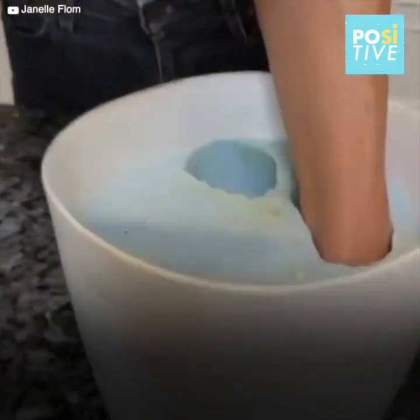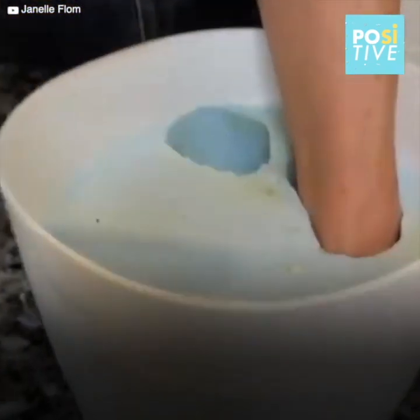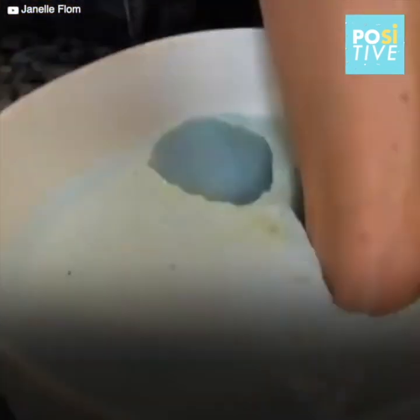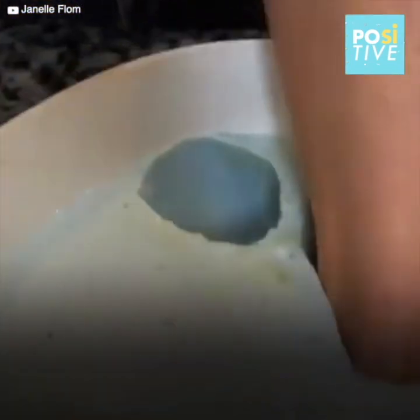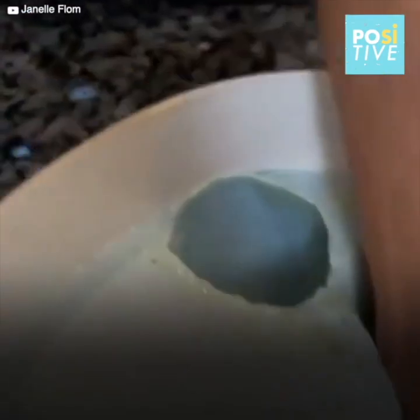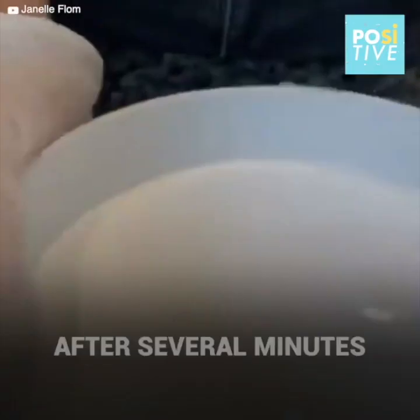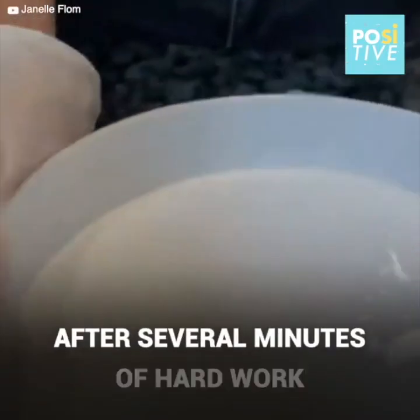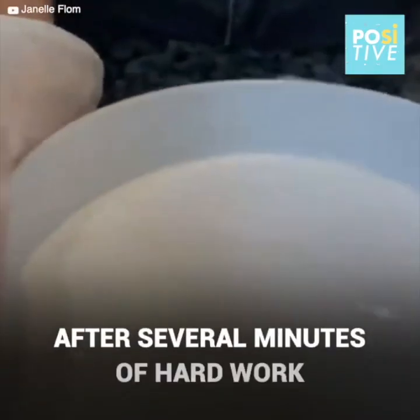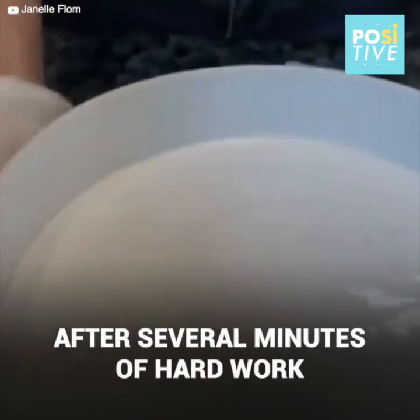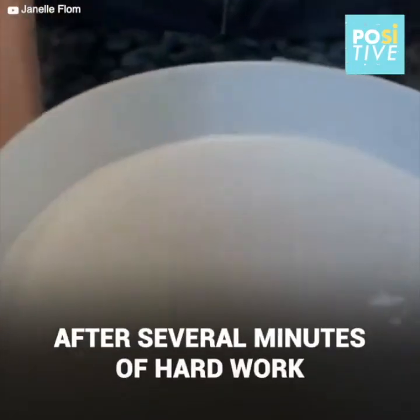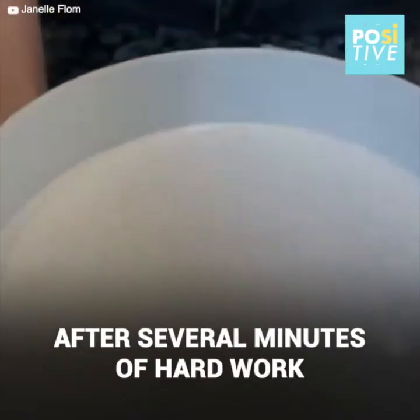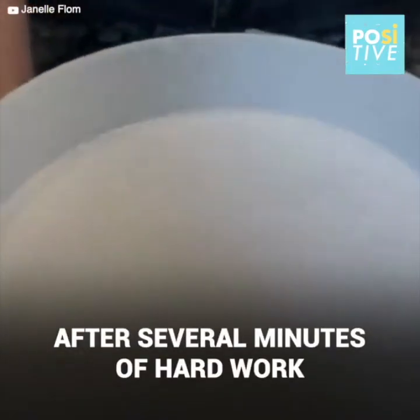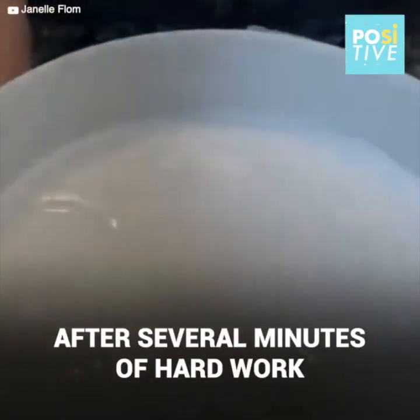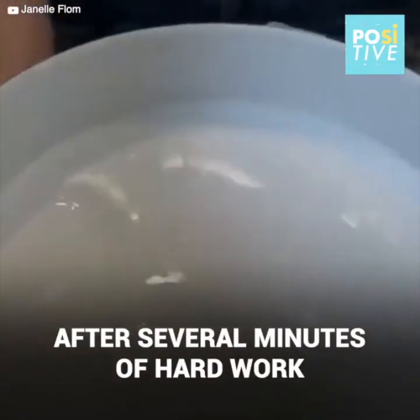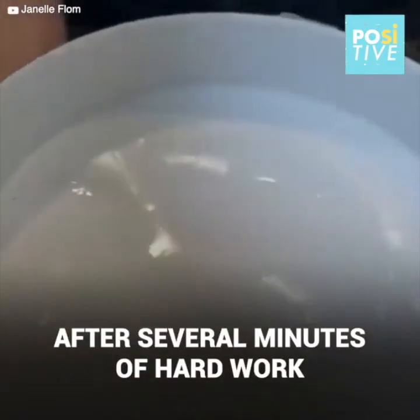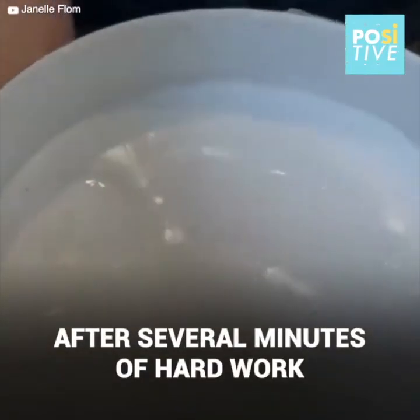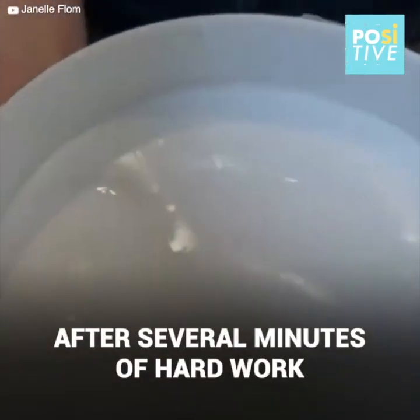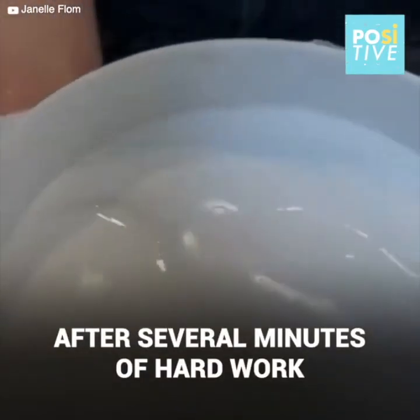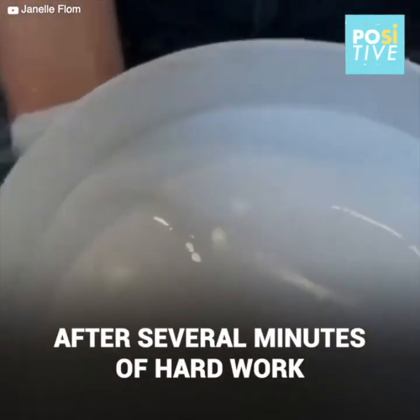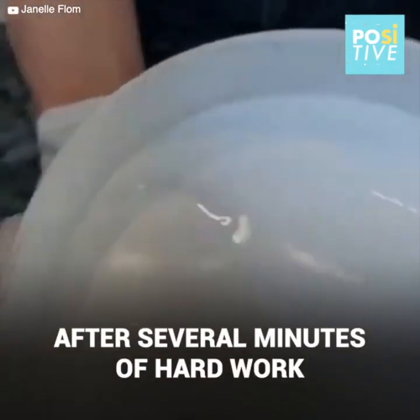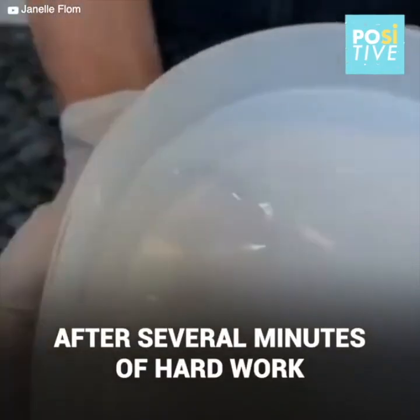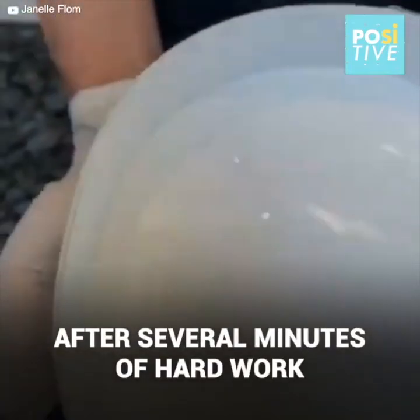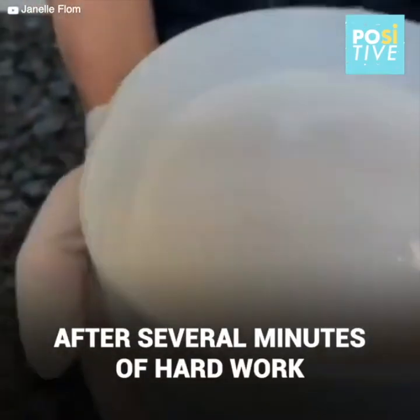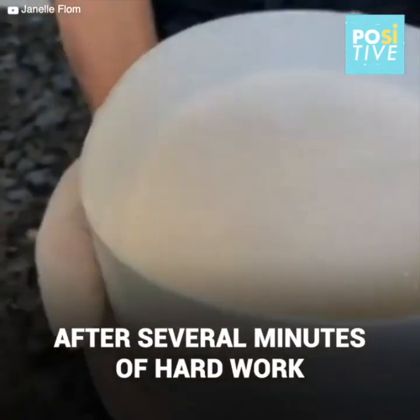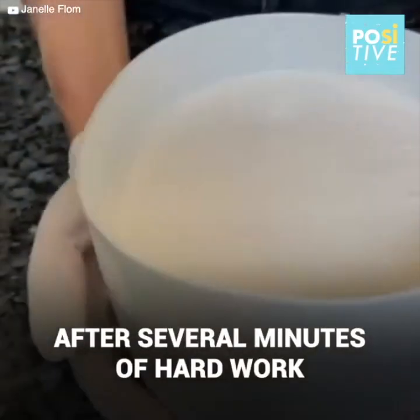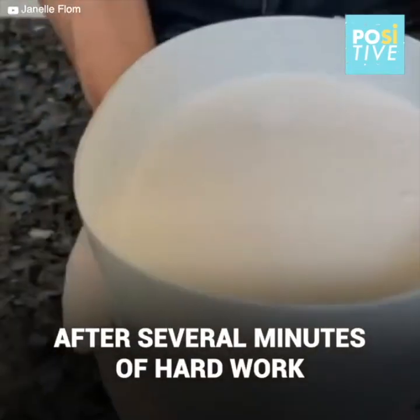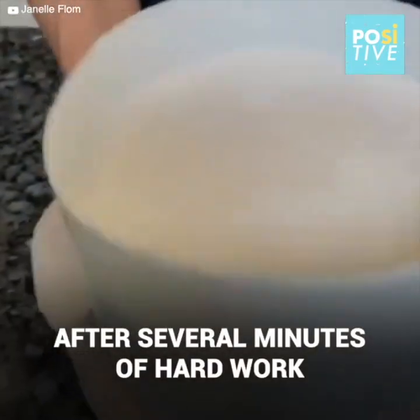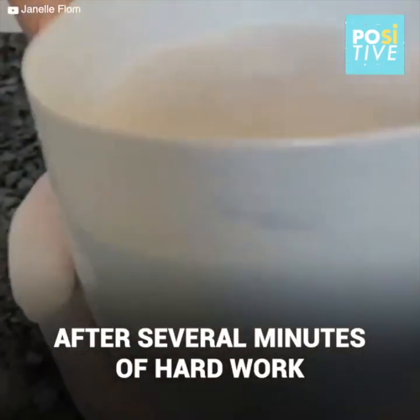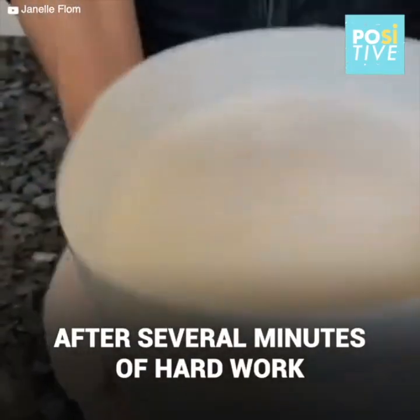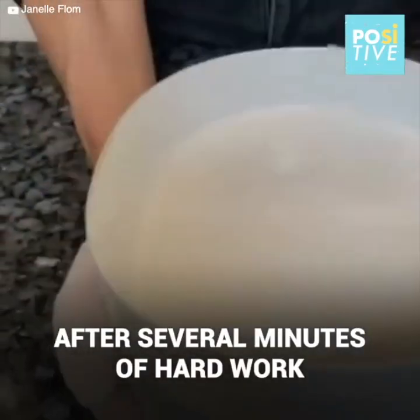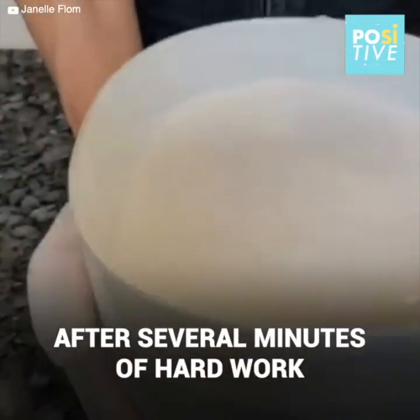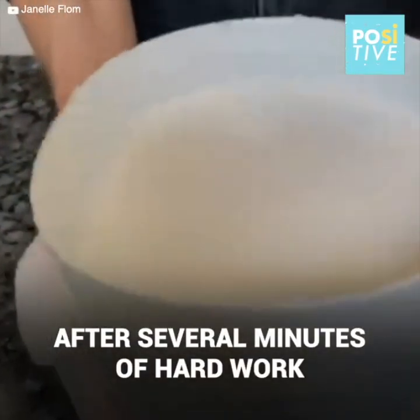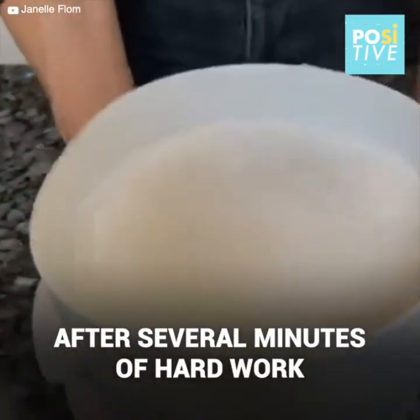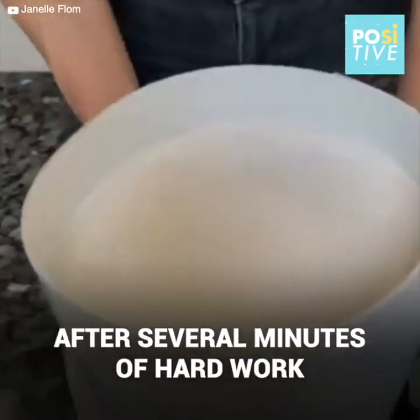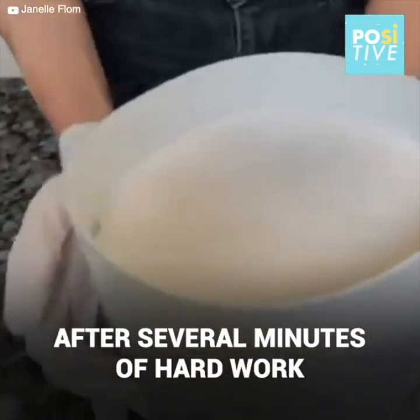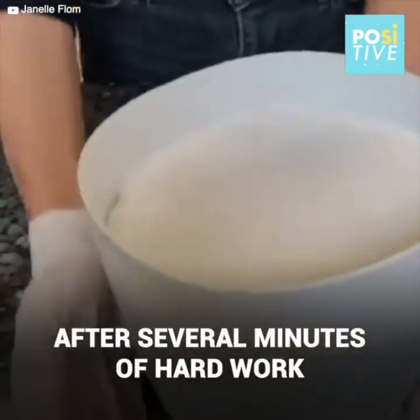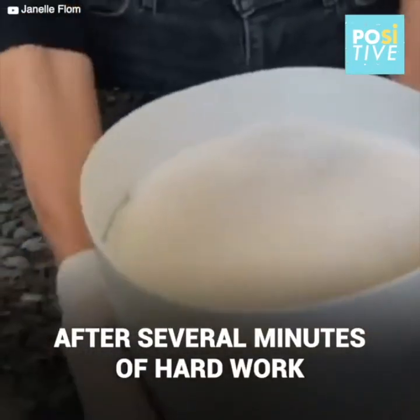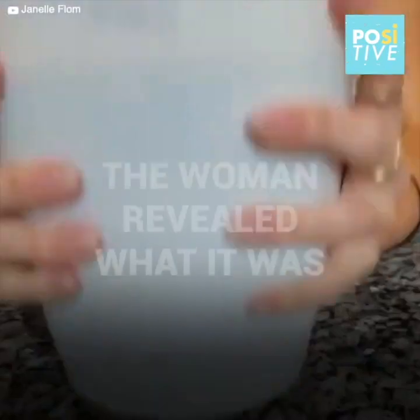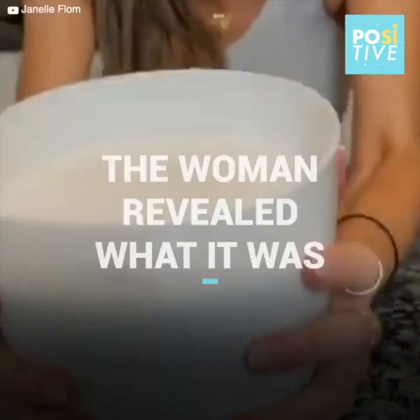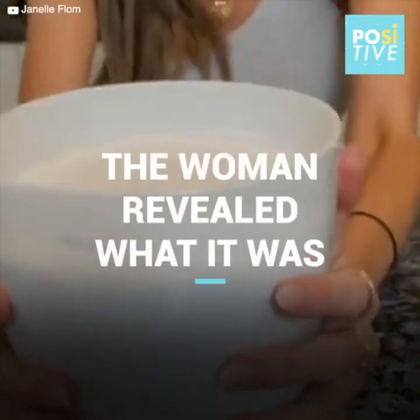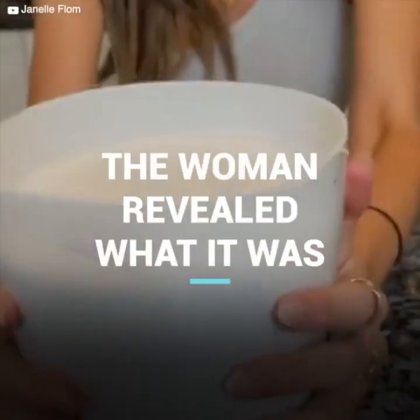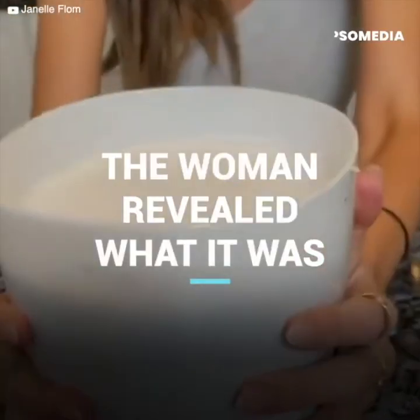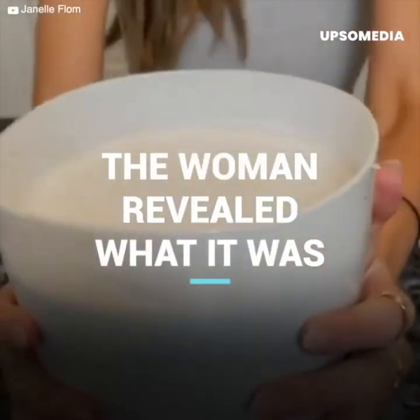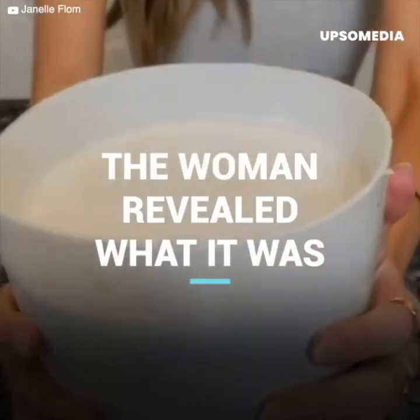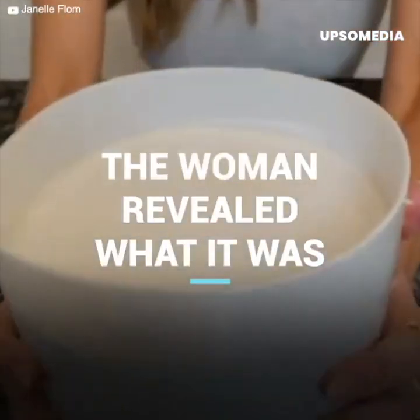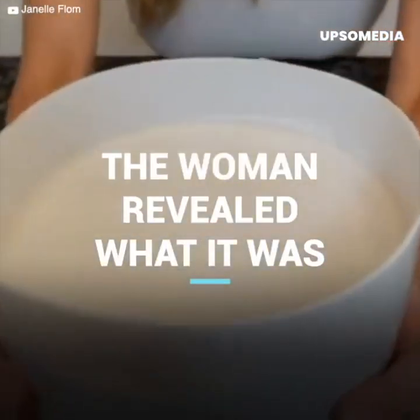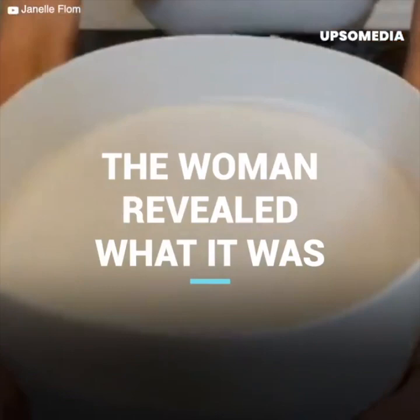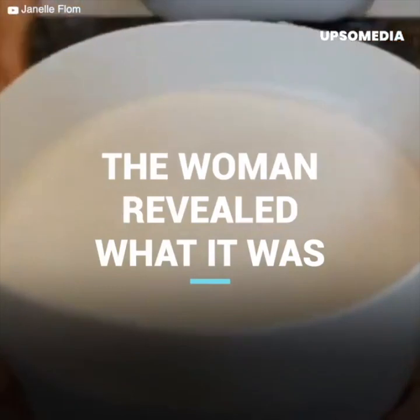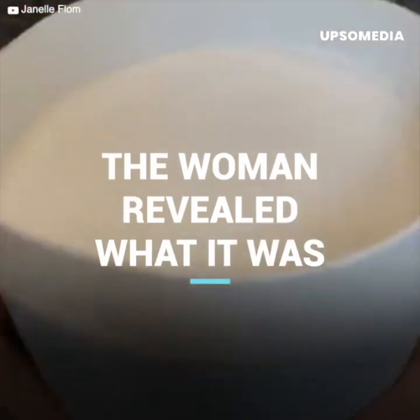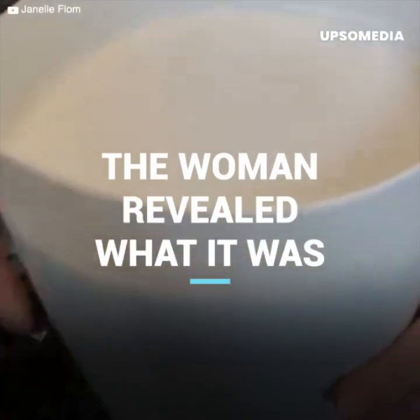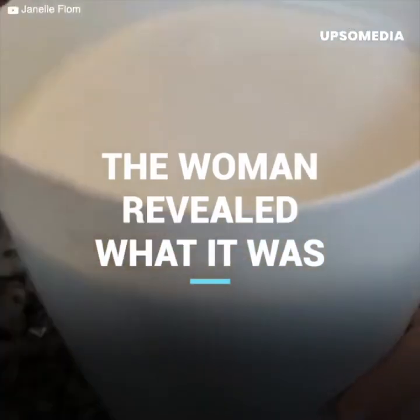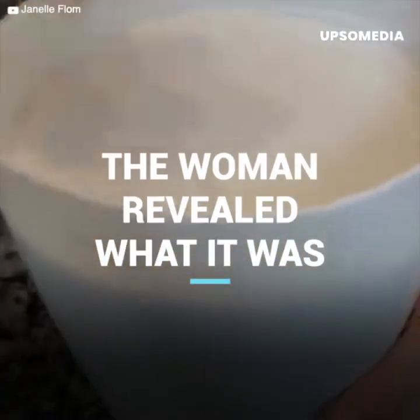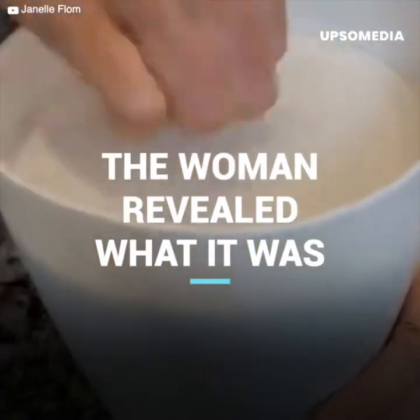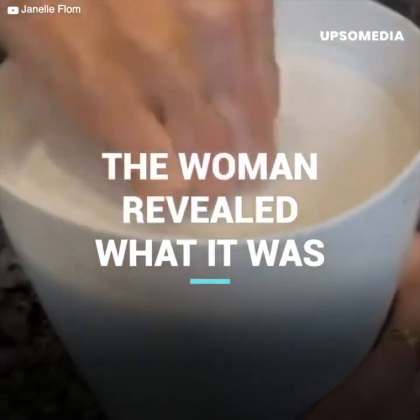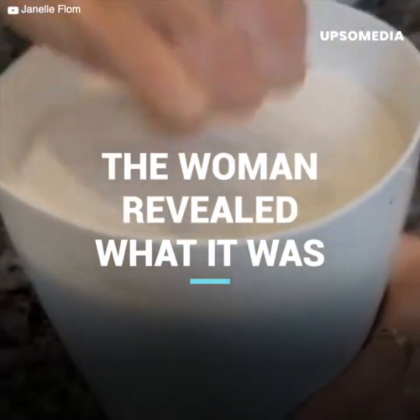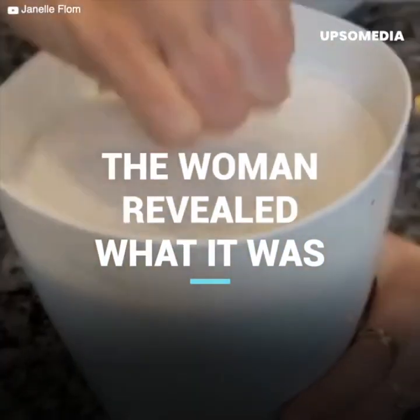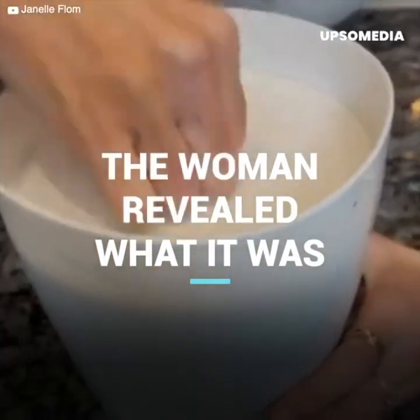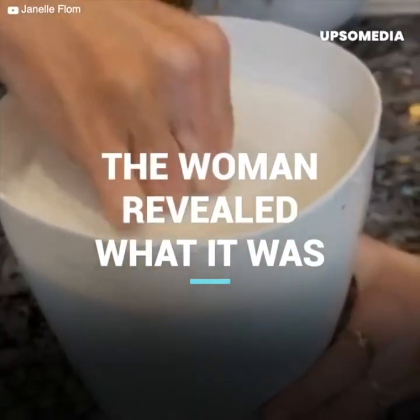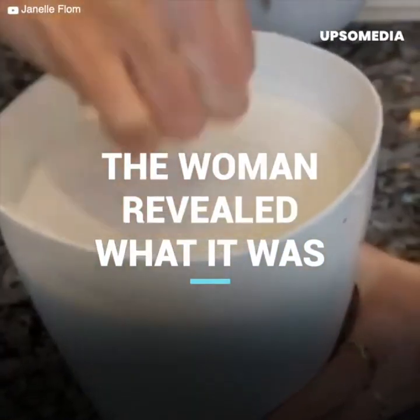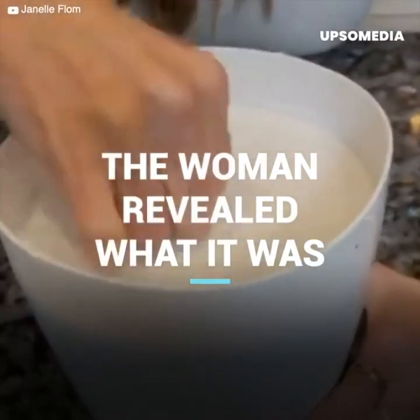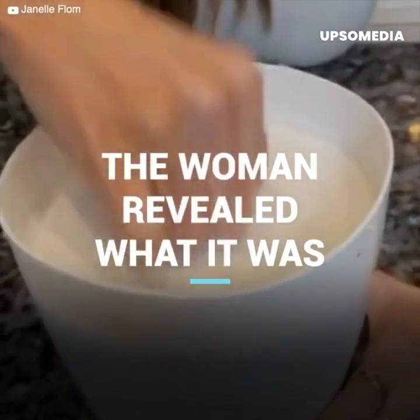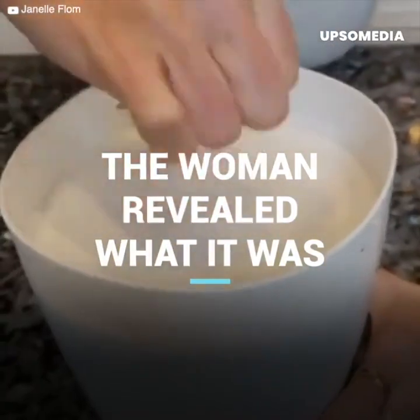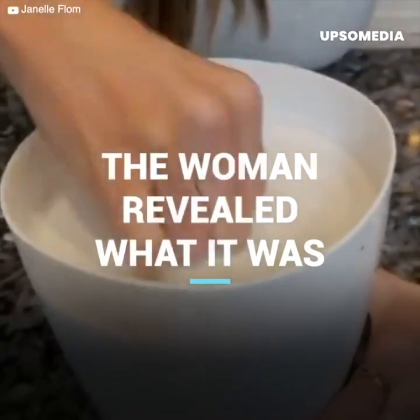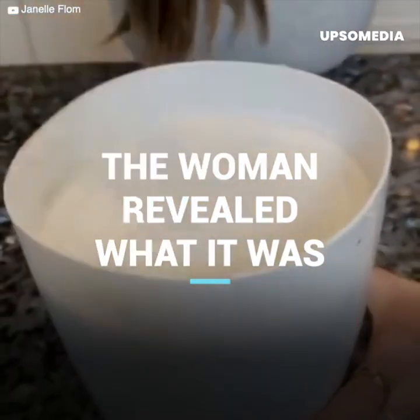Okay. There it goes. Oh! Look at this. Oh, it's slimy. It is slimy.